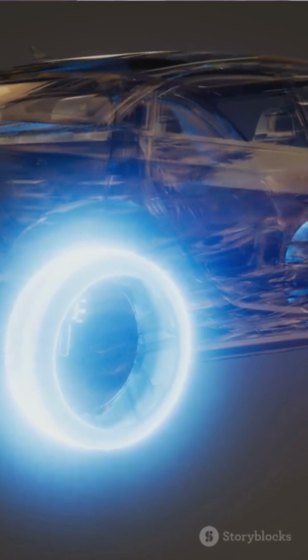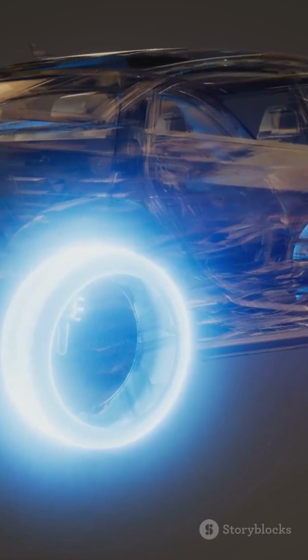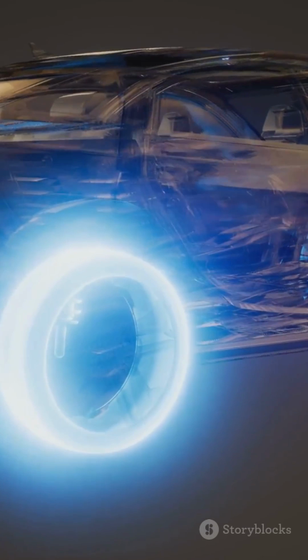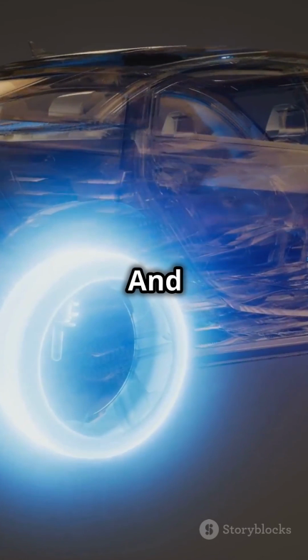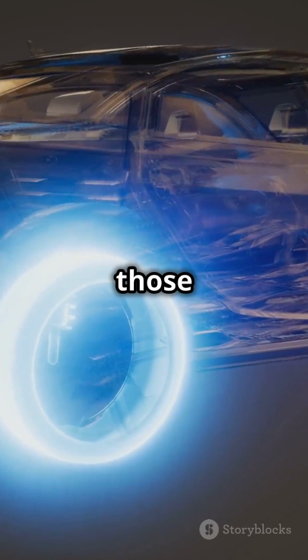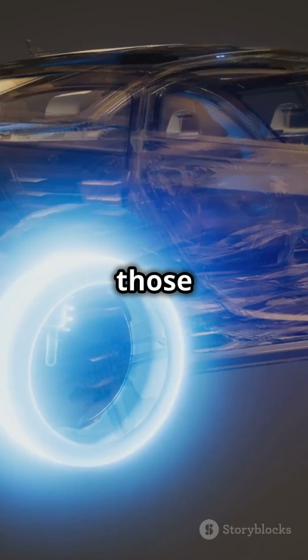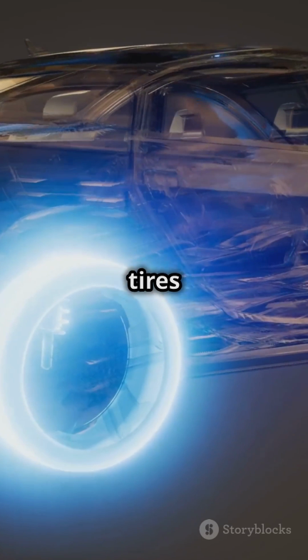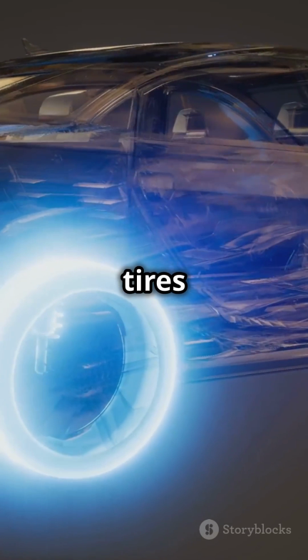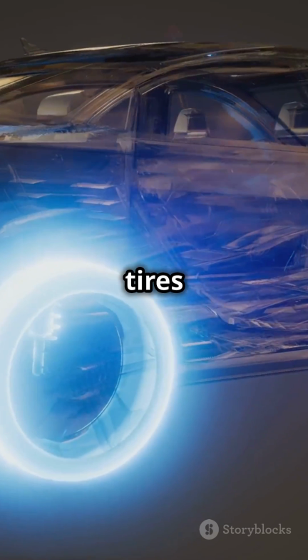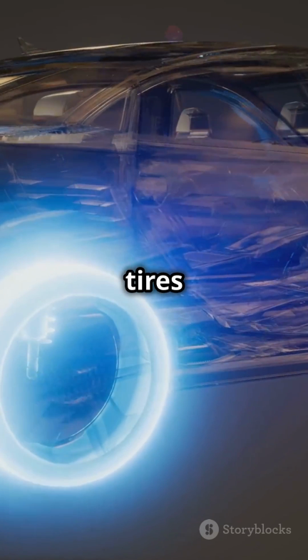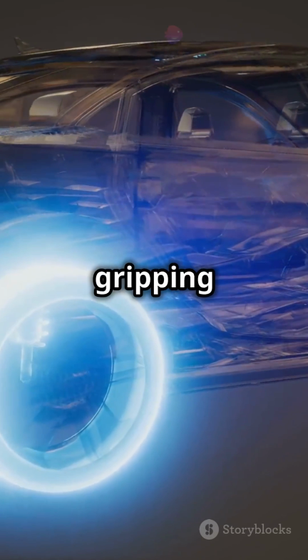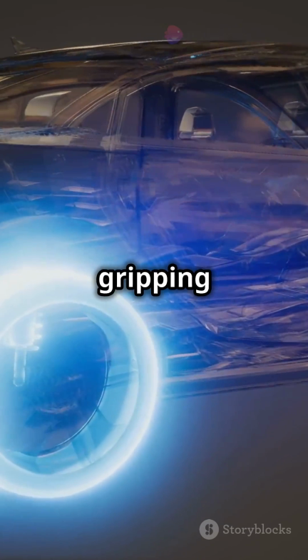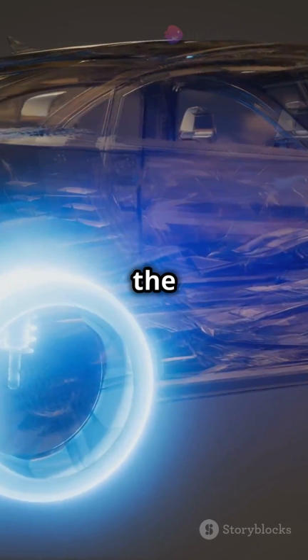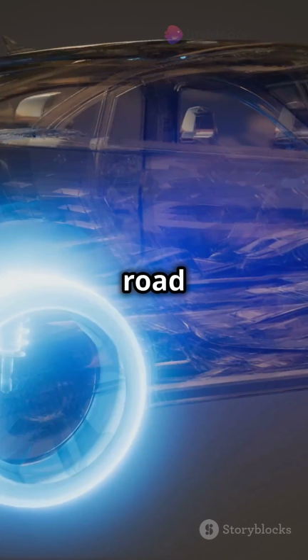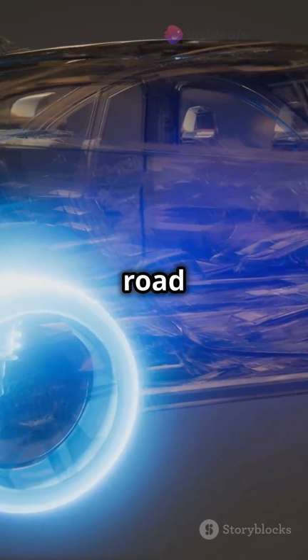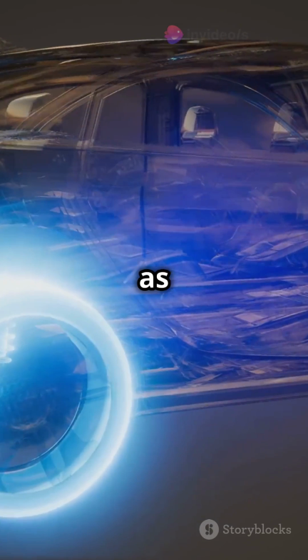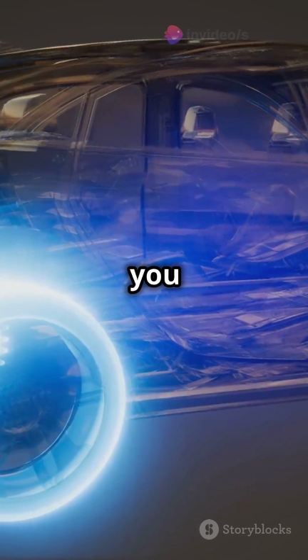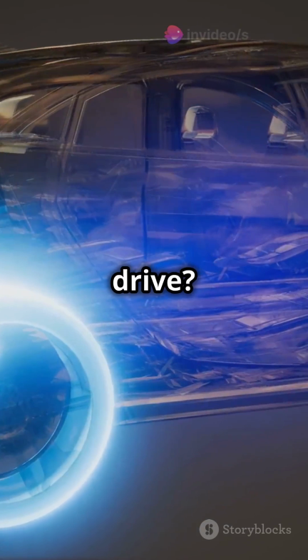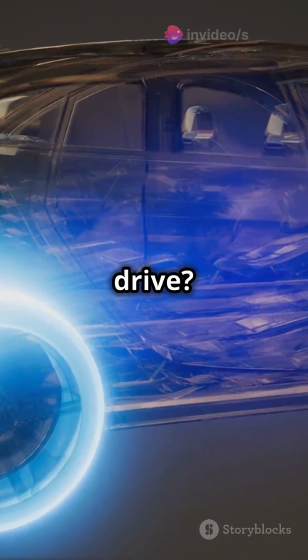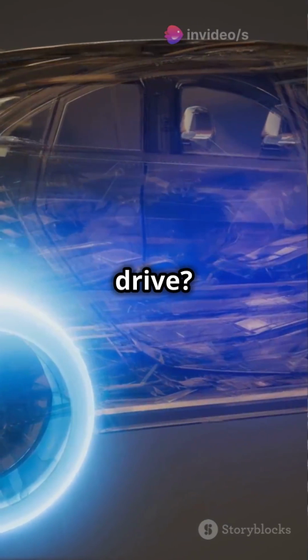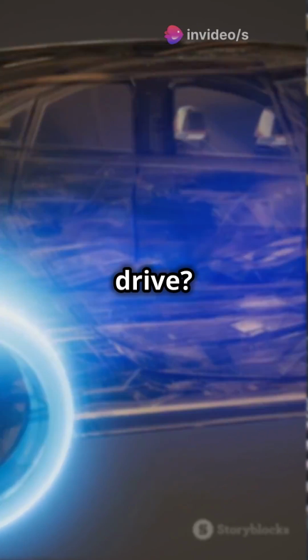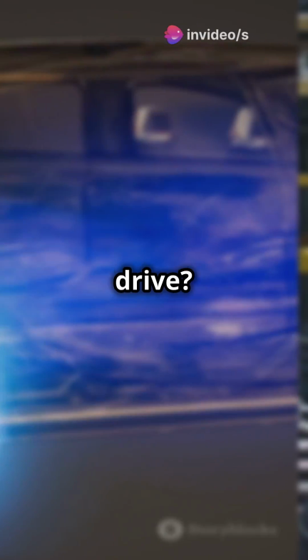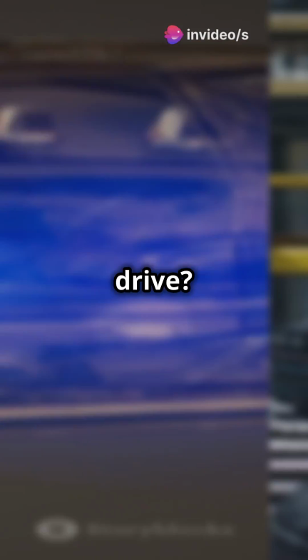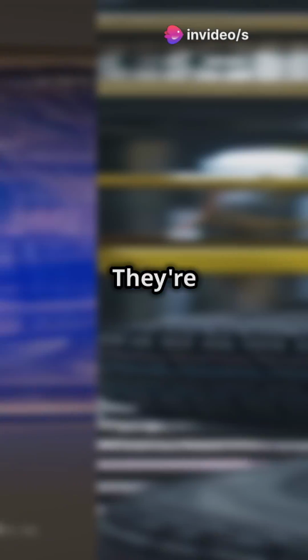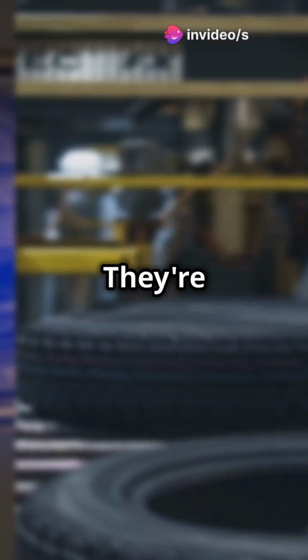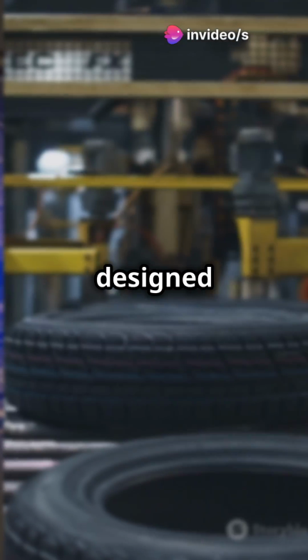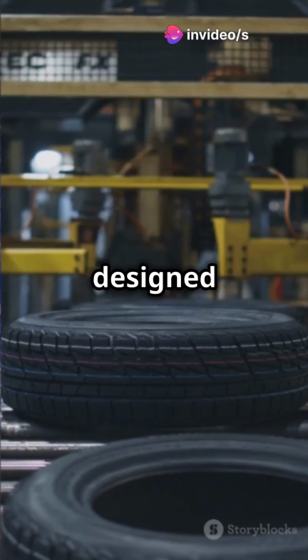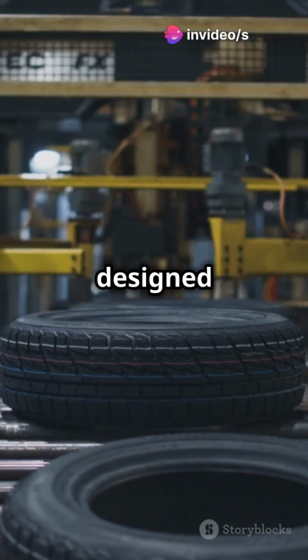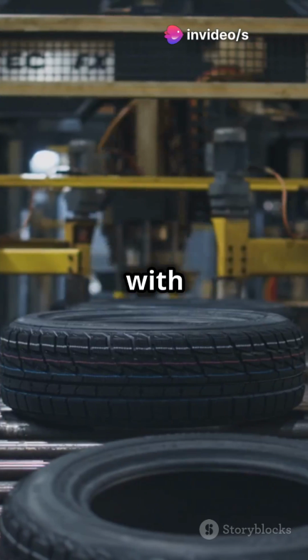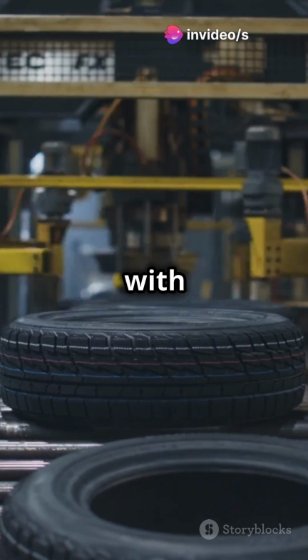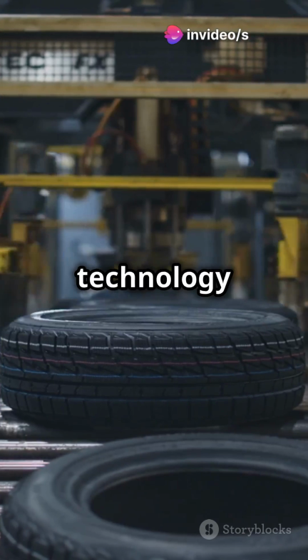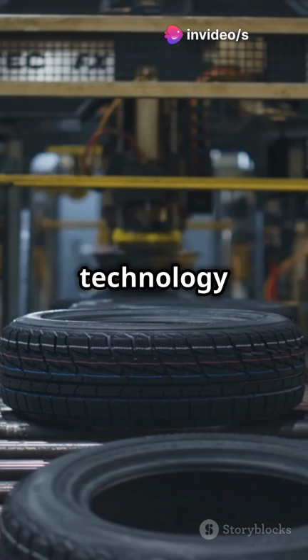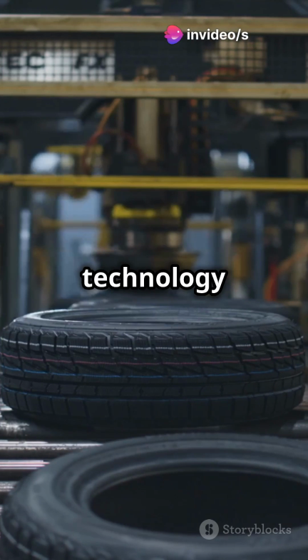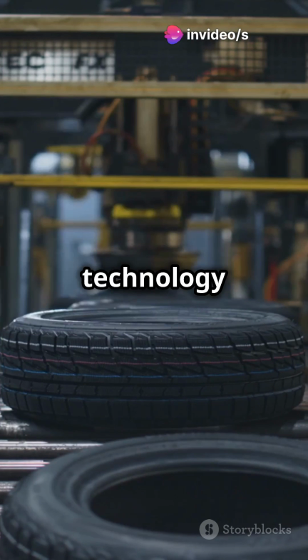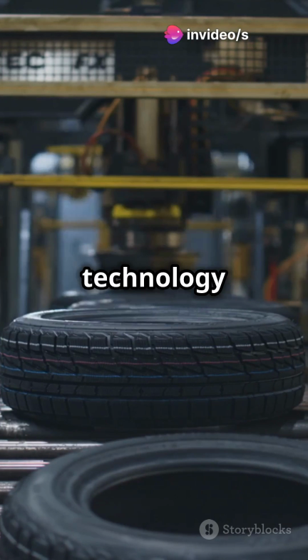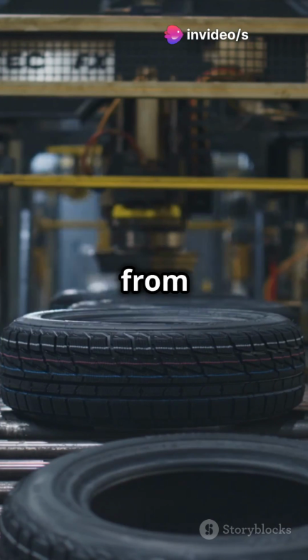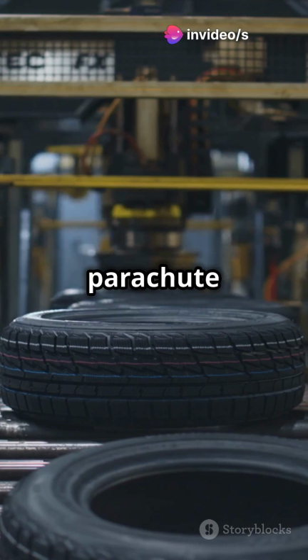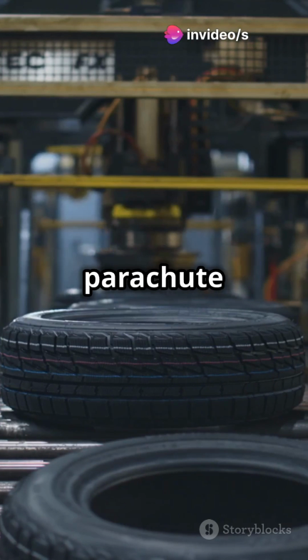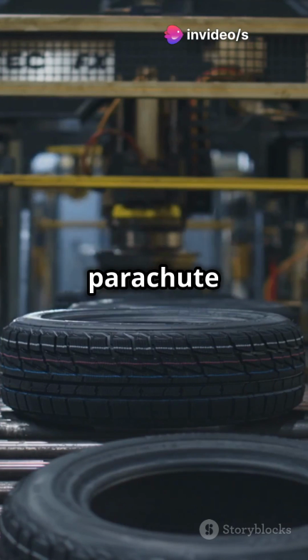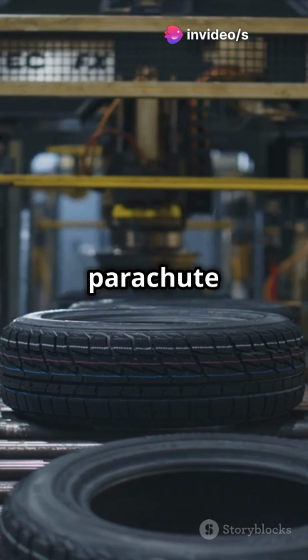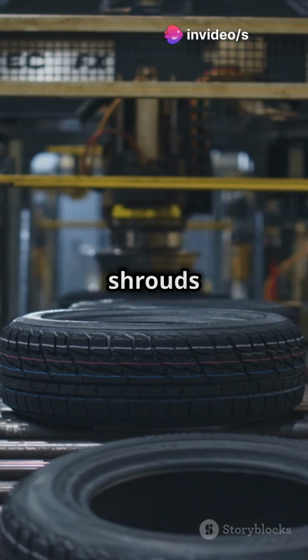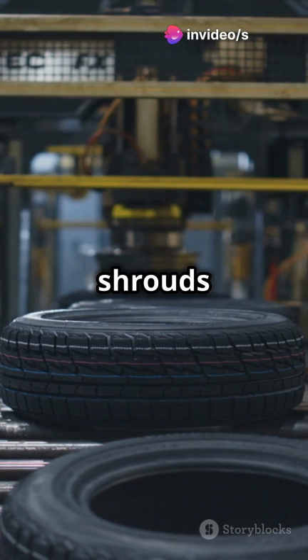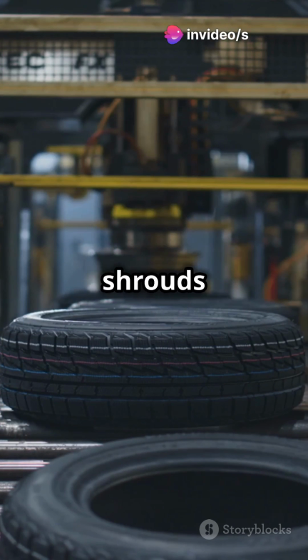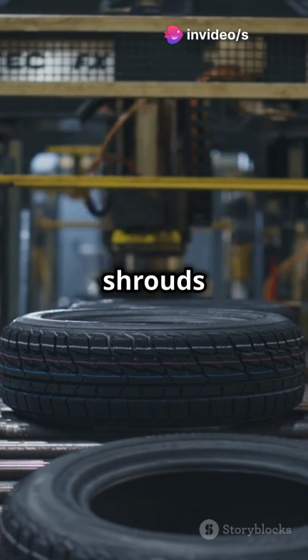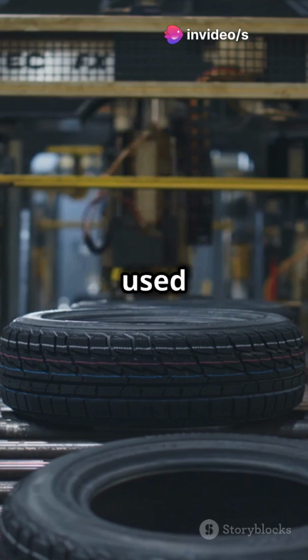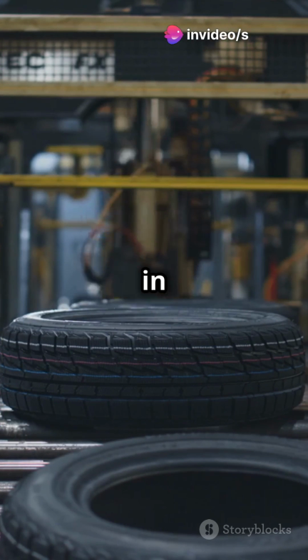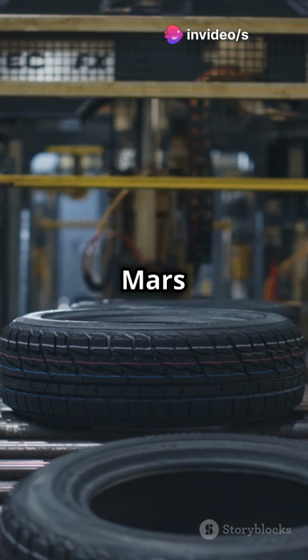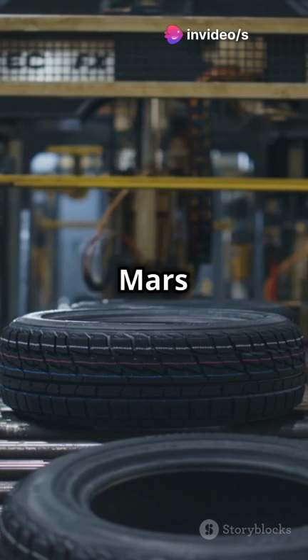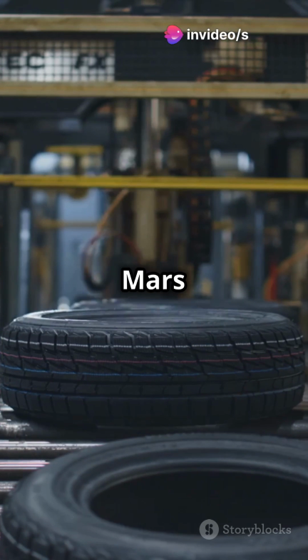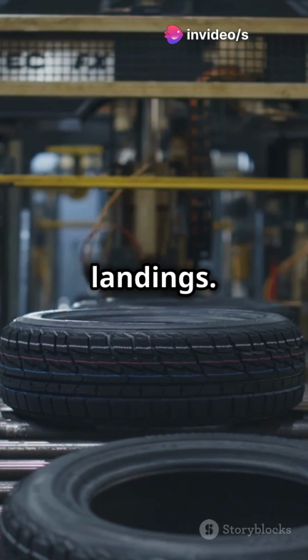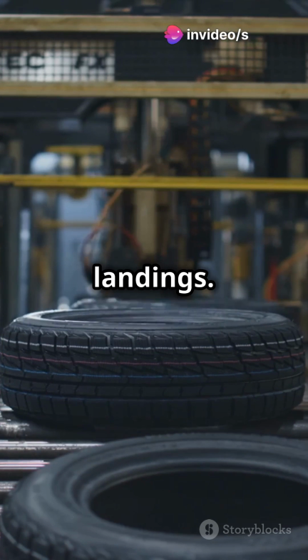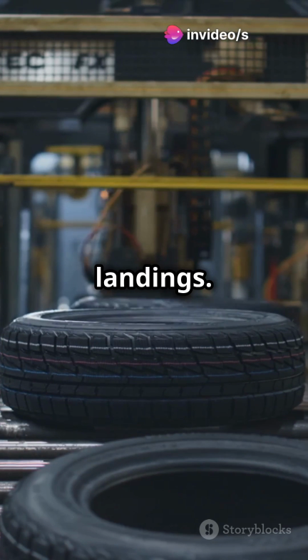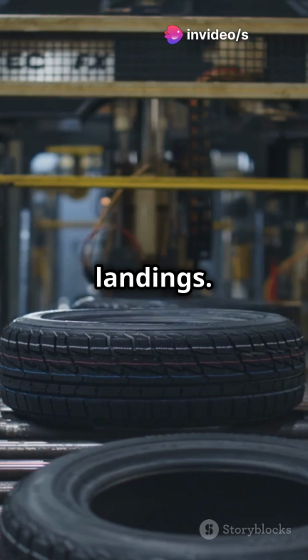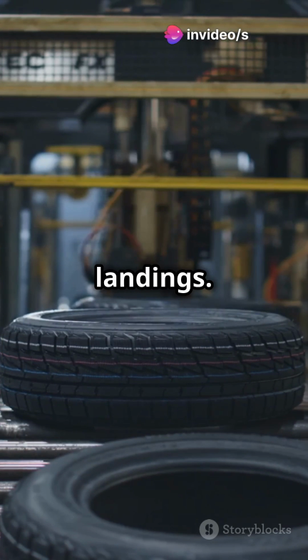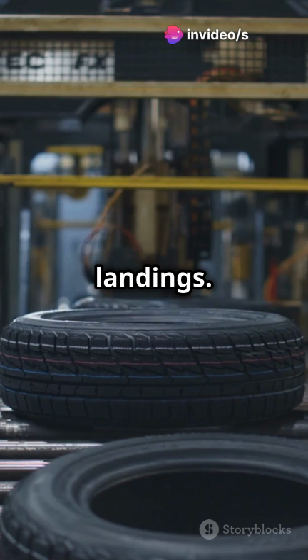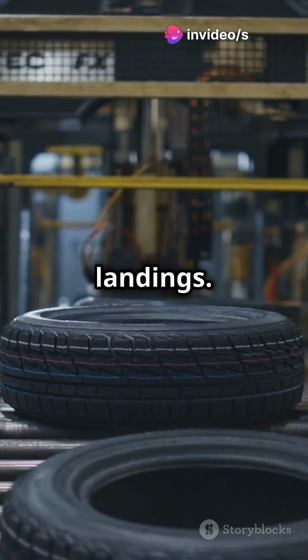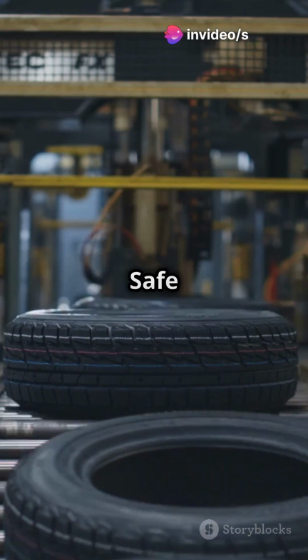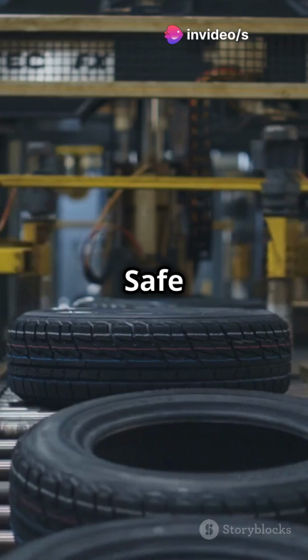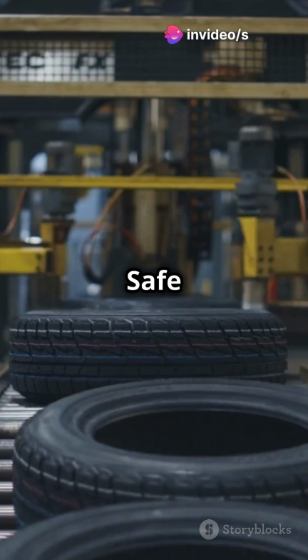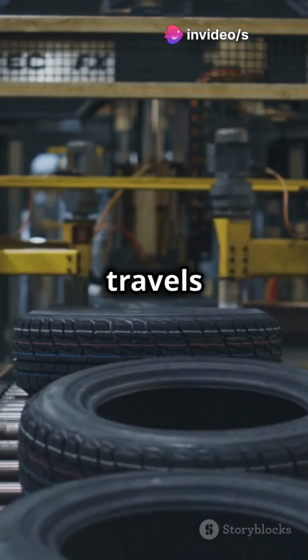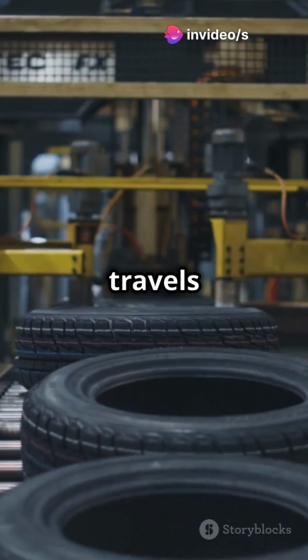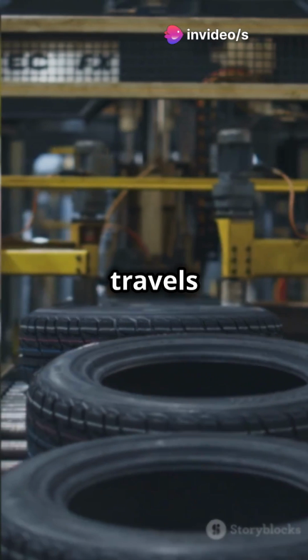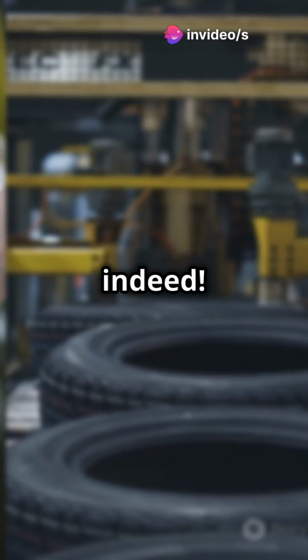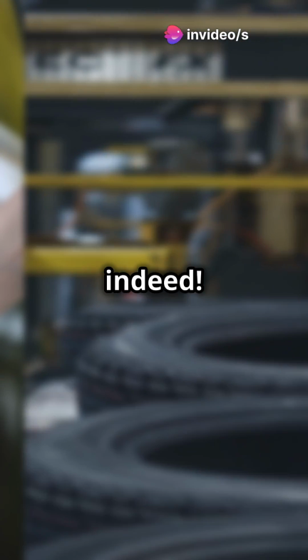And those tires gripping the road as you drive — they're designed with technology from parachute shrouds used in Mars landings. Safe travels indeed.